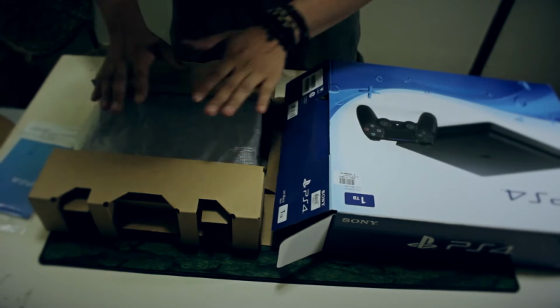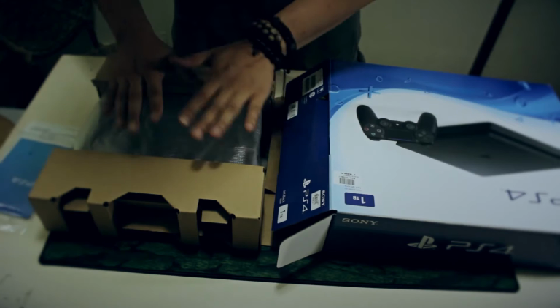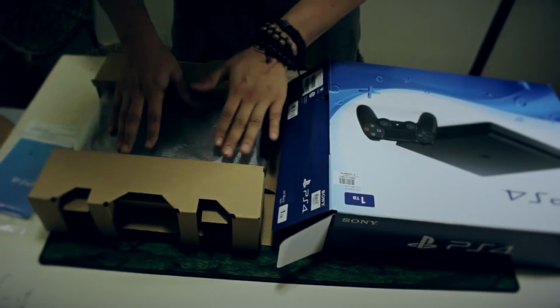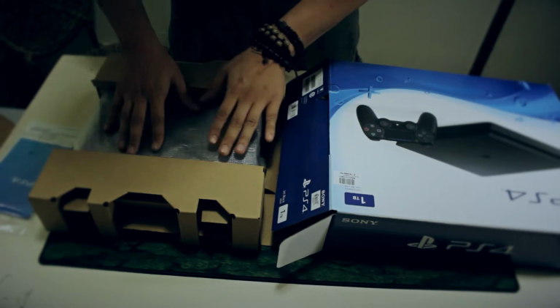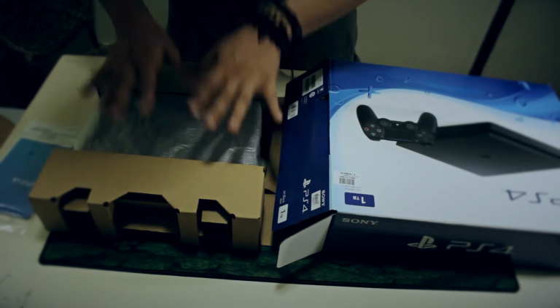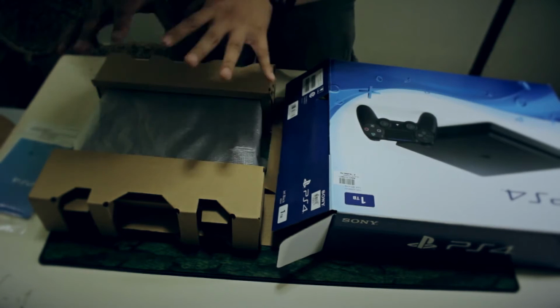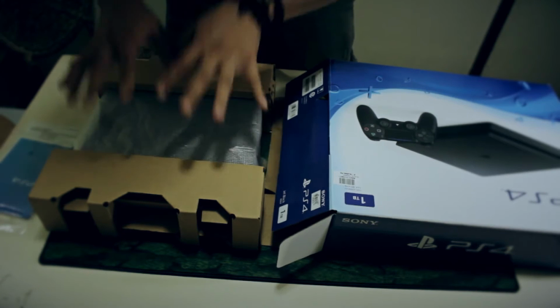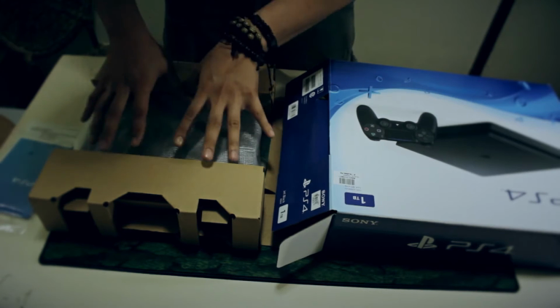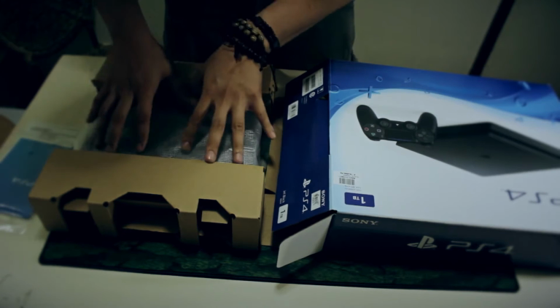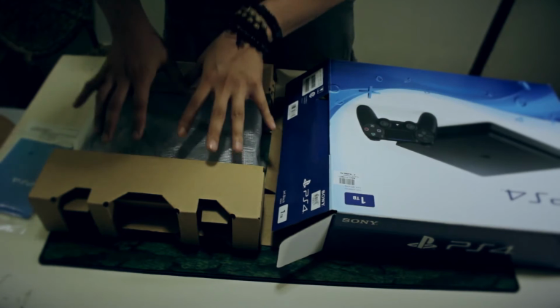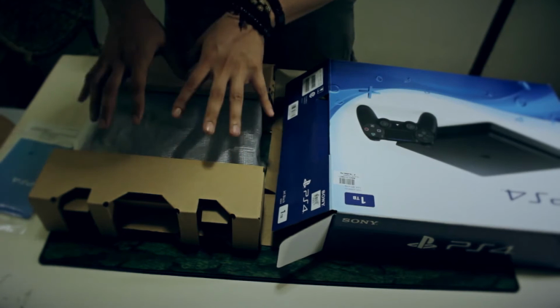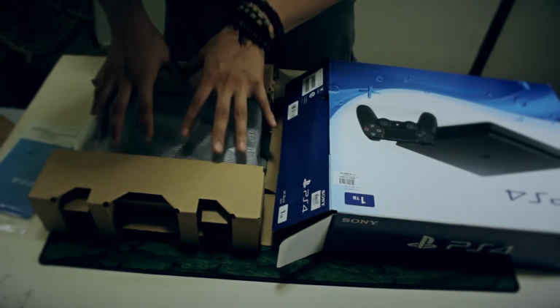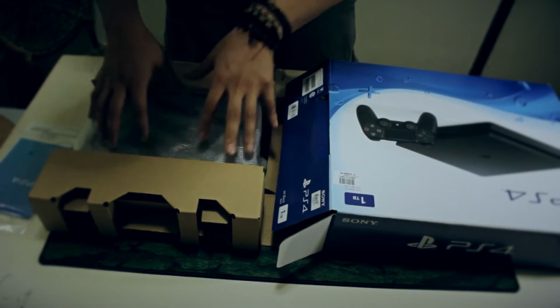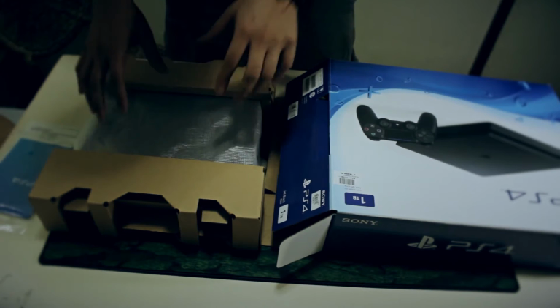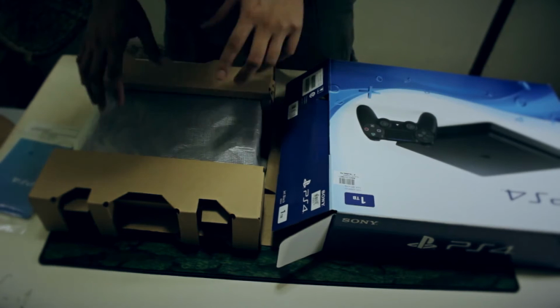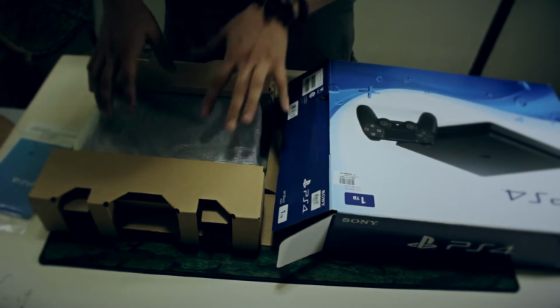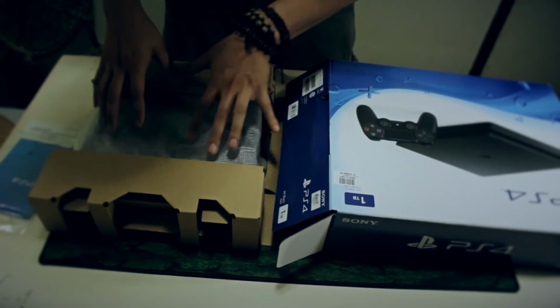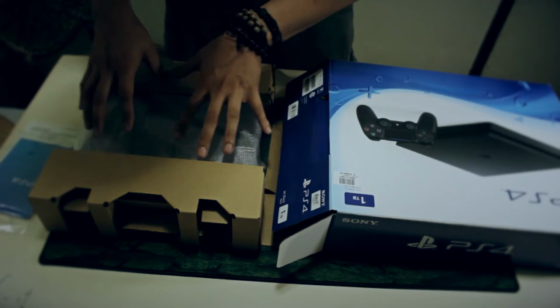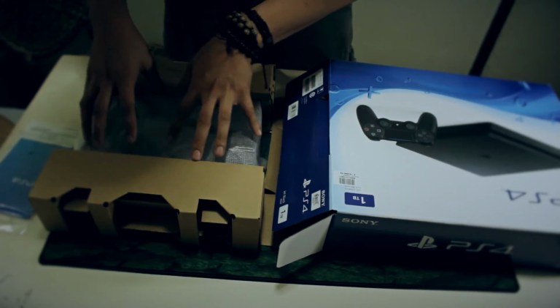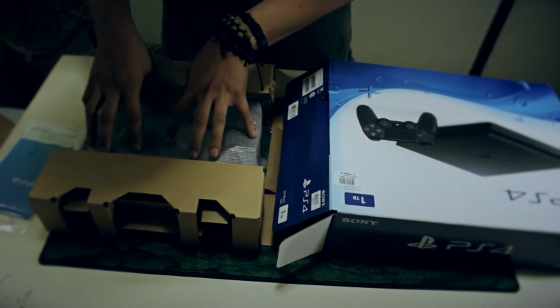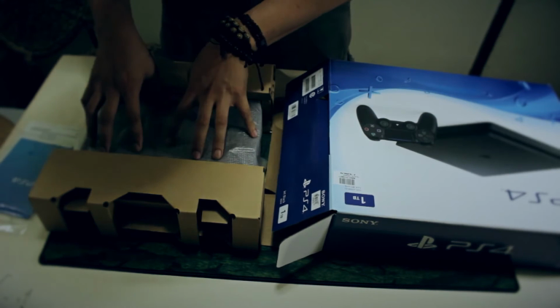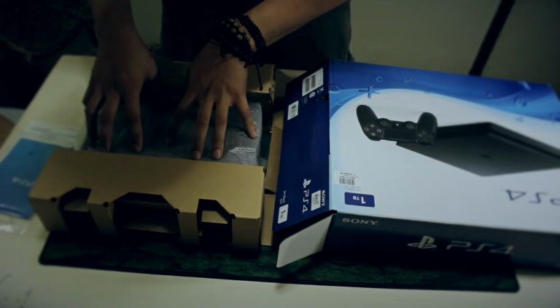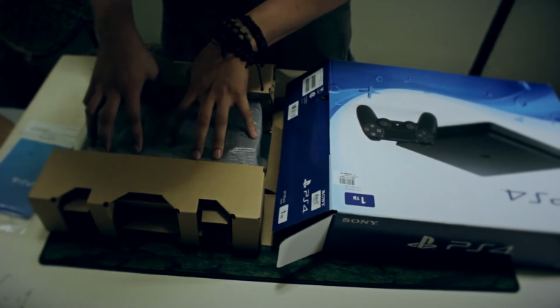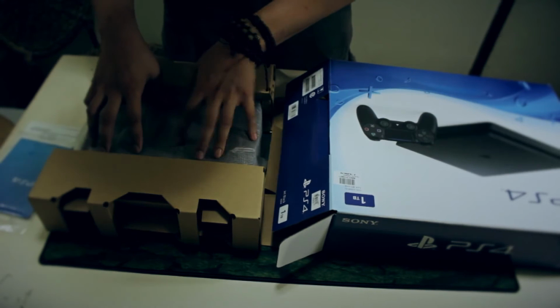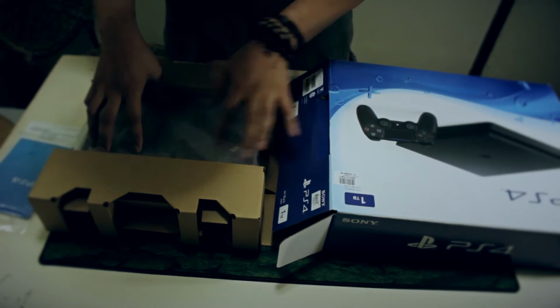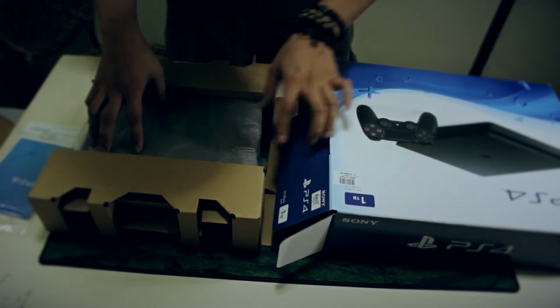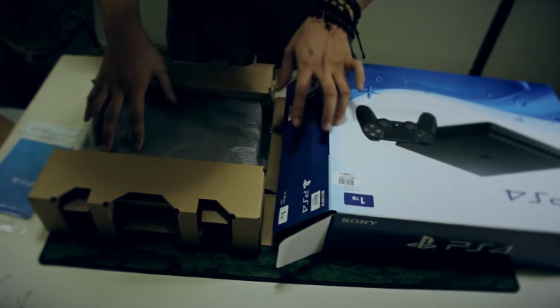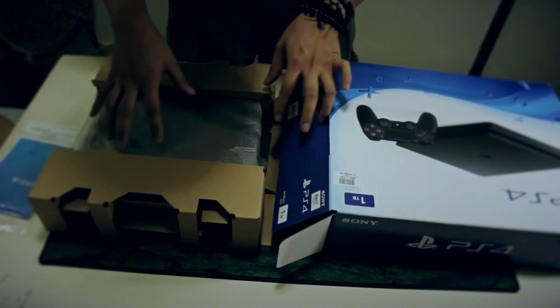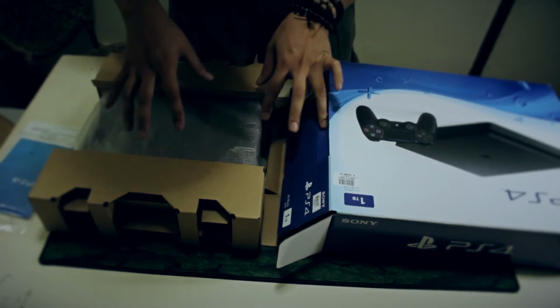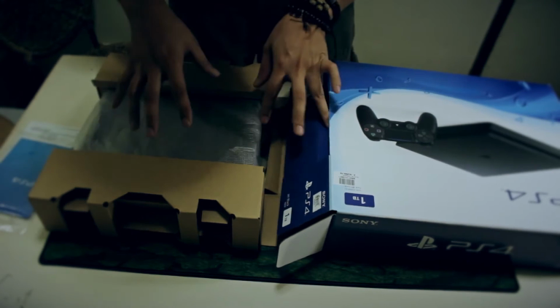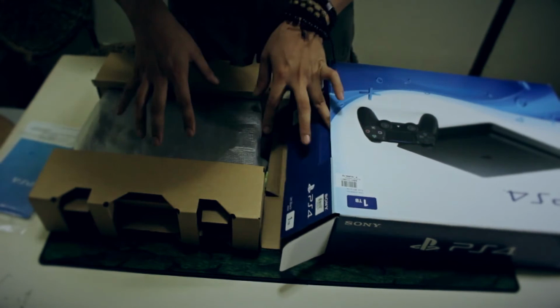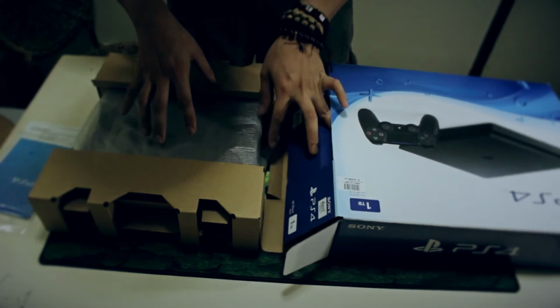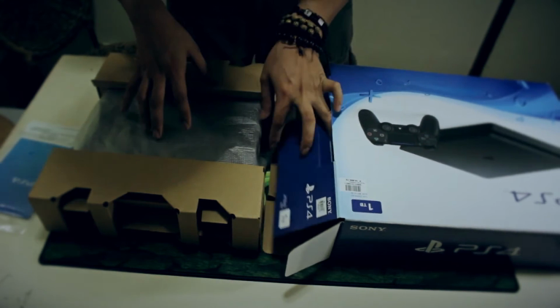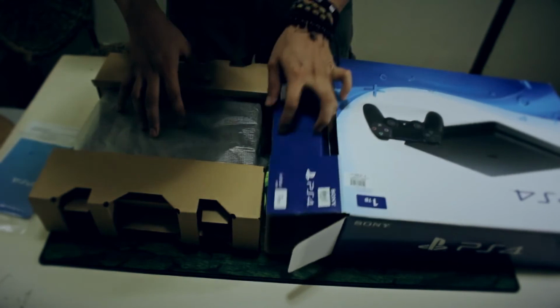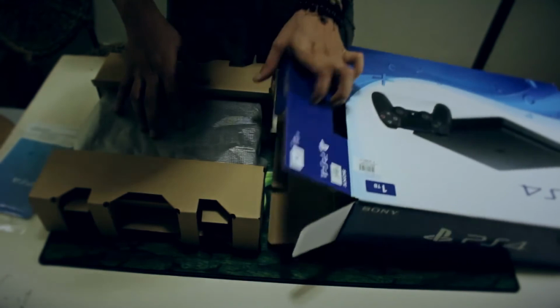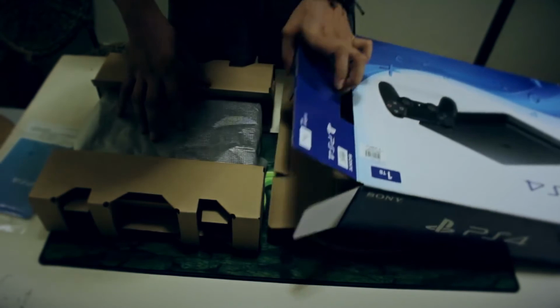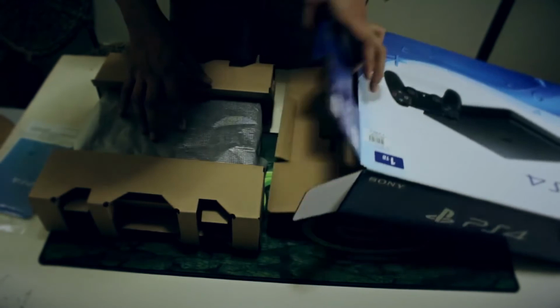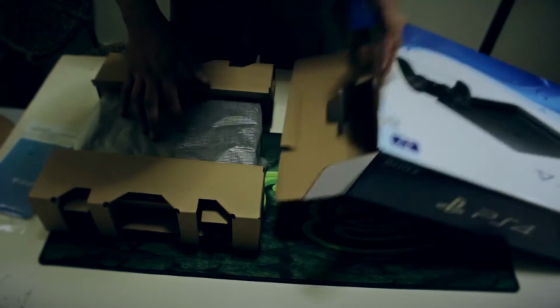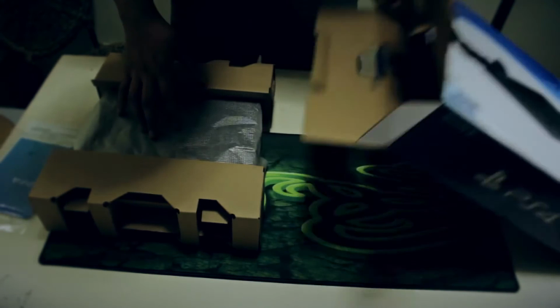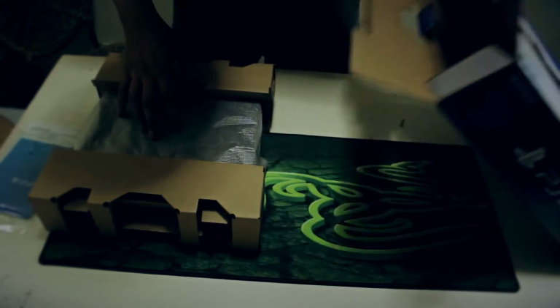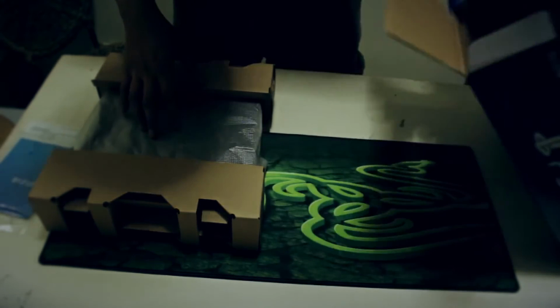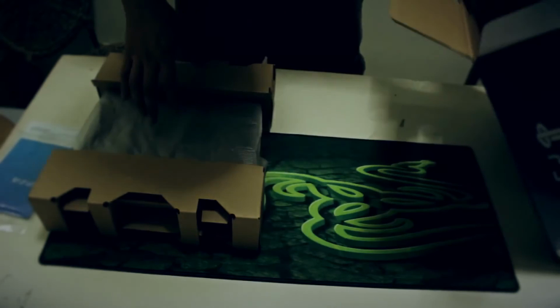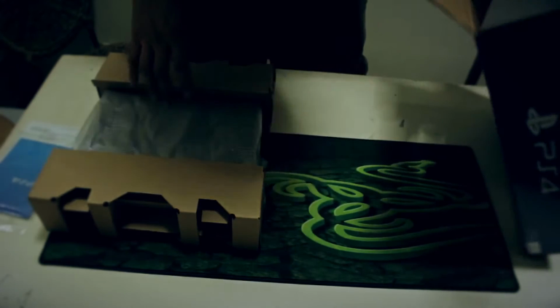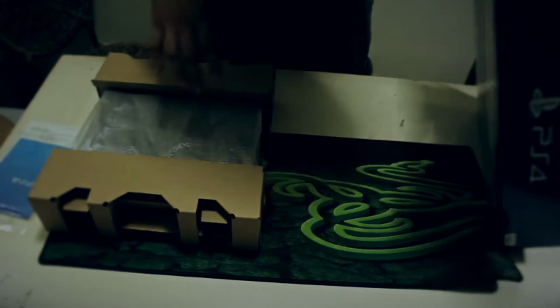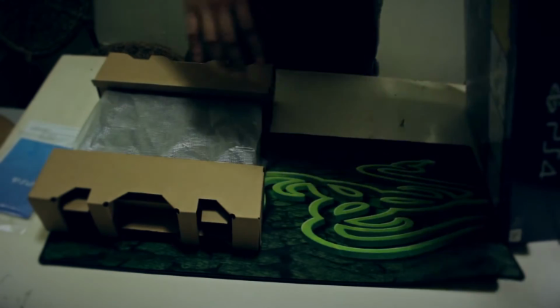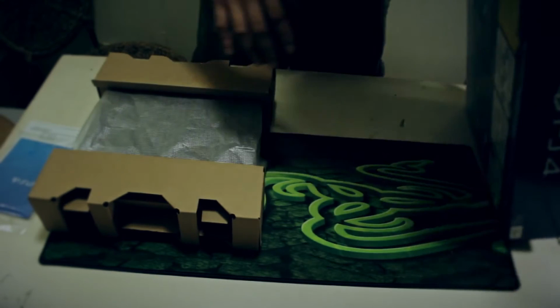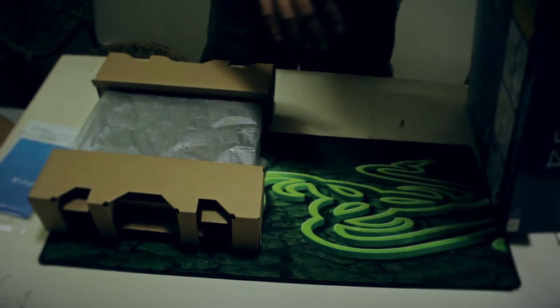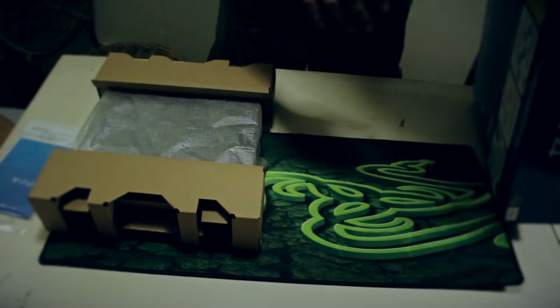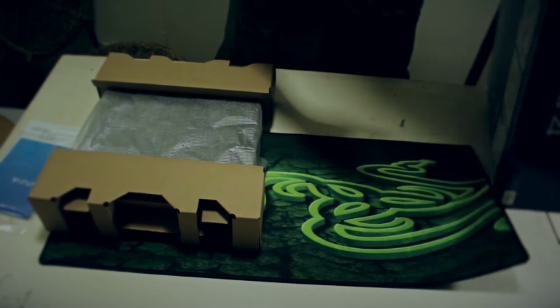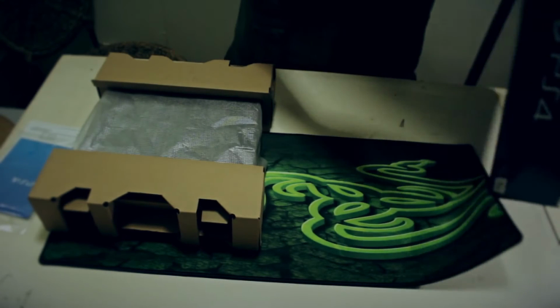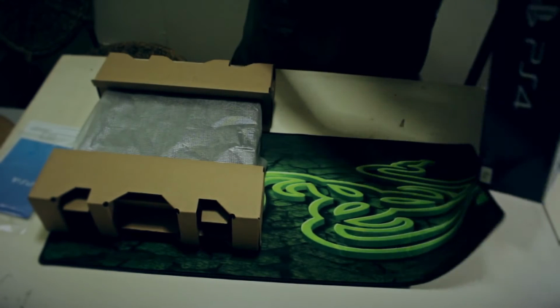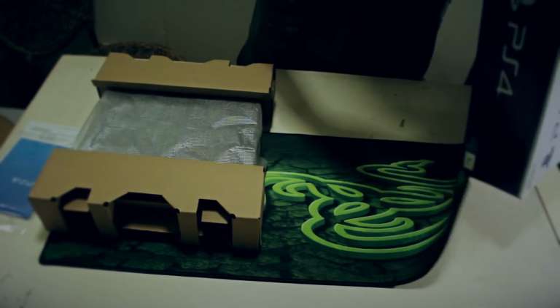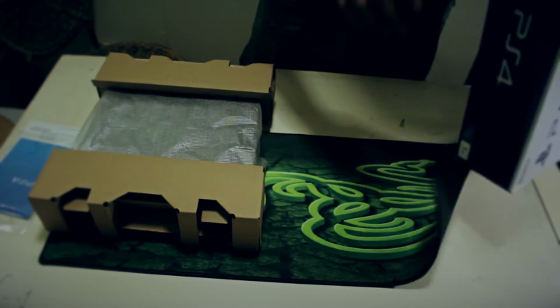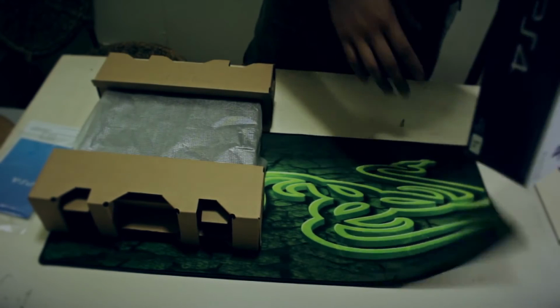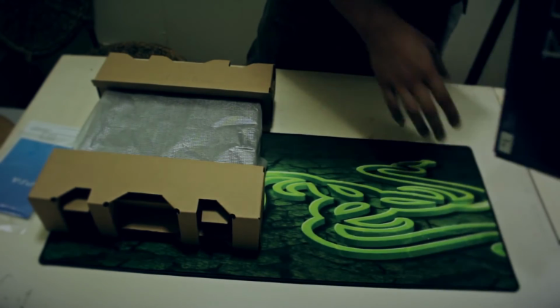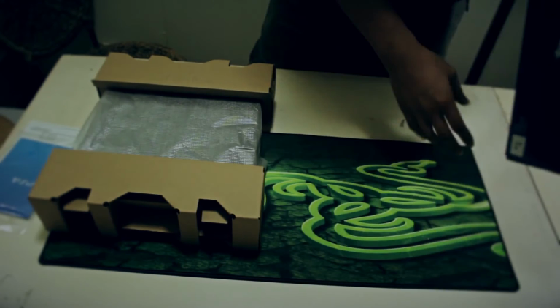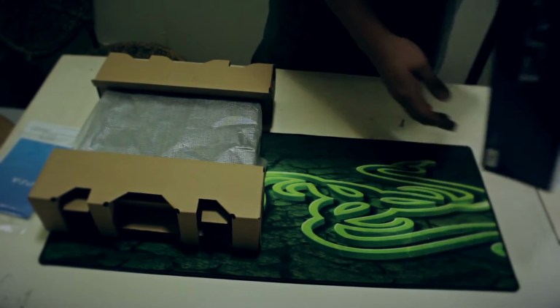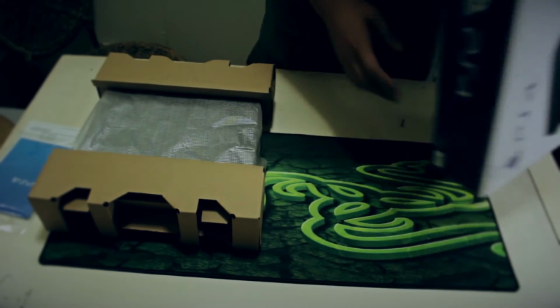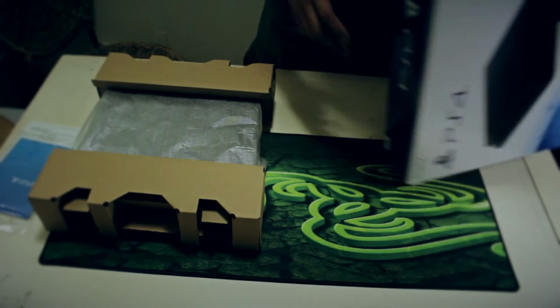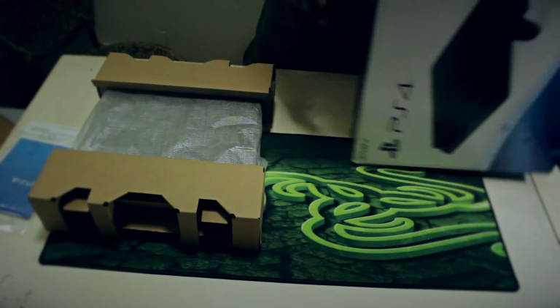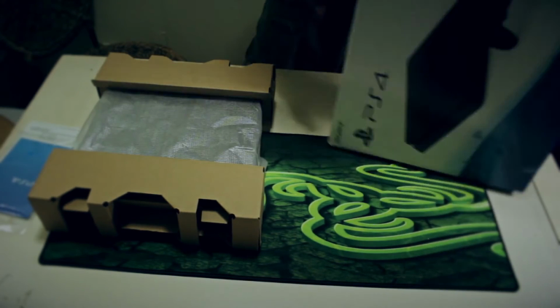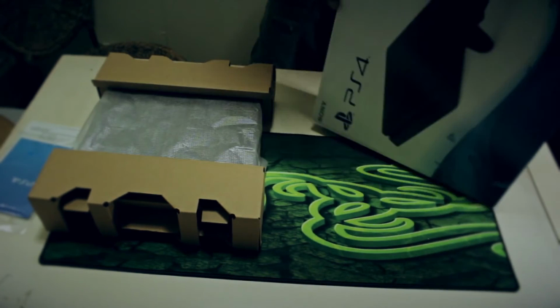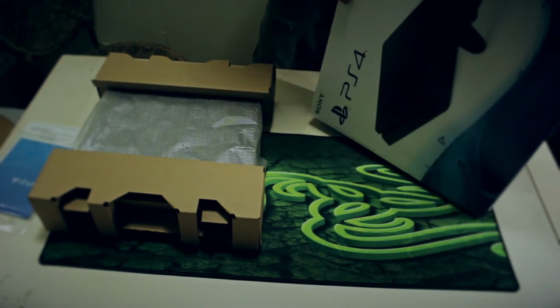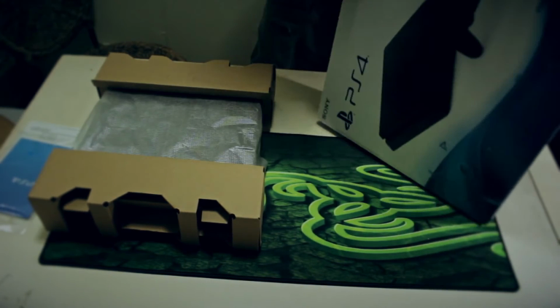This is the actual unit itself, the PS4 Slim. I don't want to open it yet — I want to see what's included in the accessories portion.